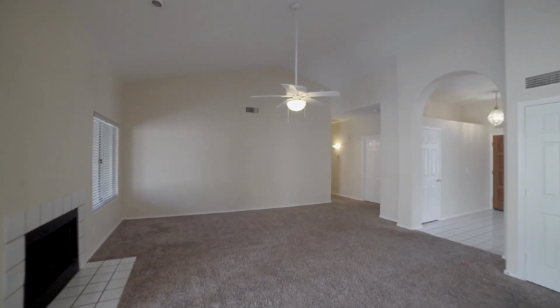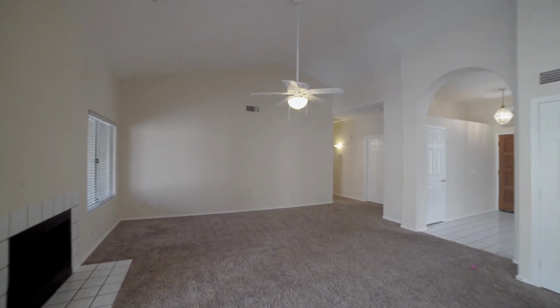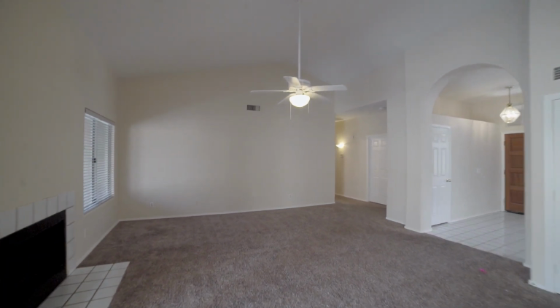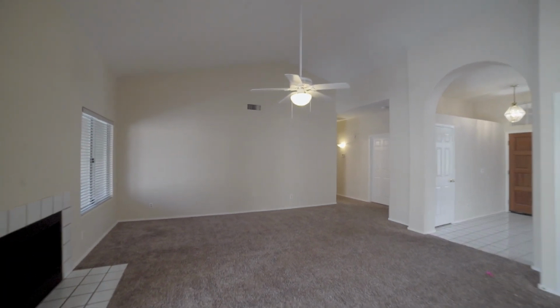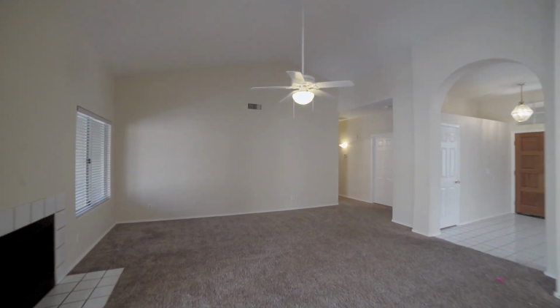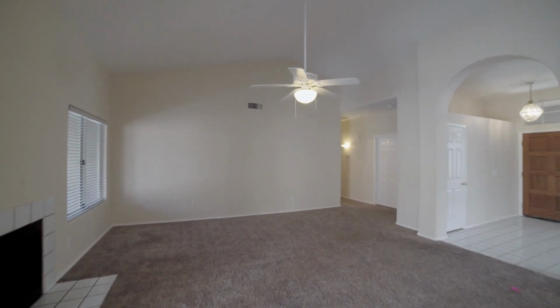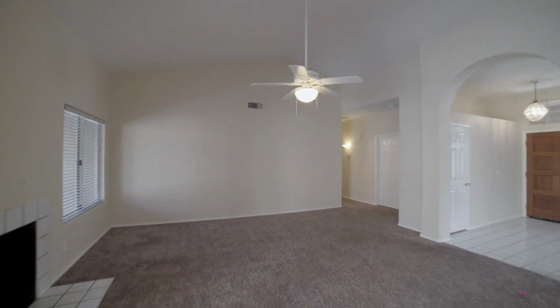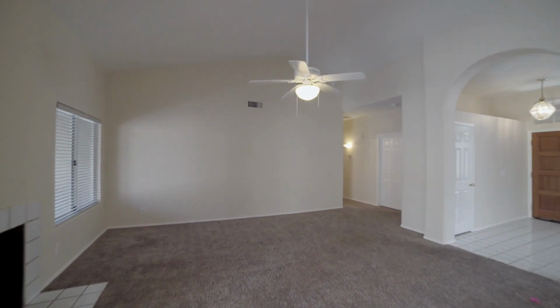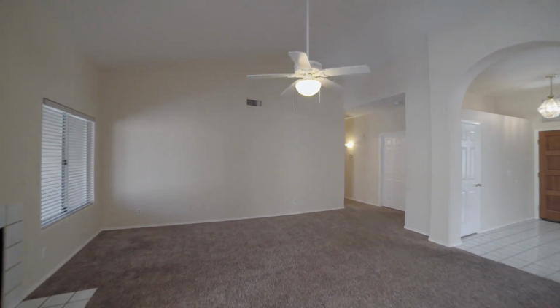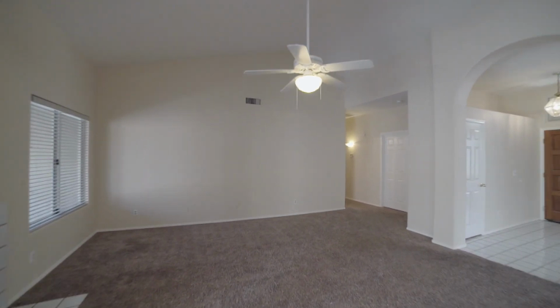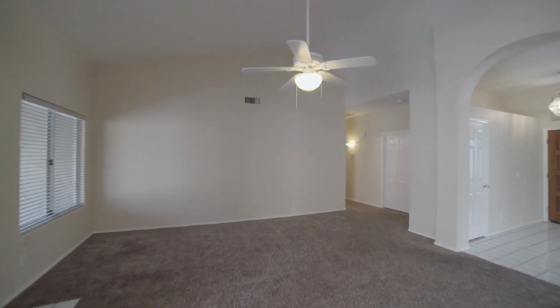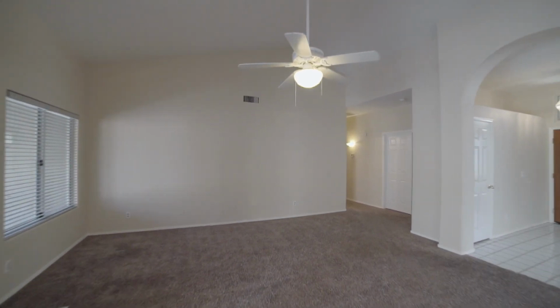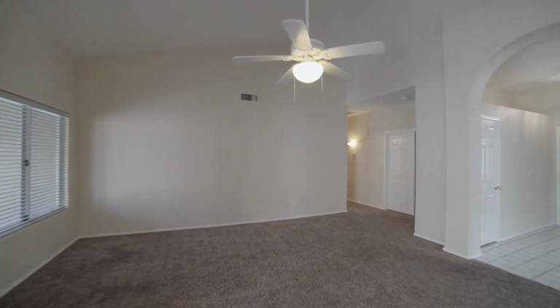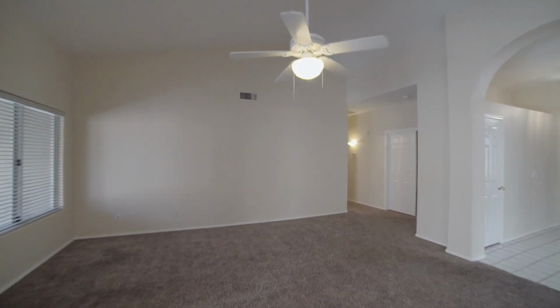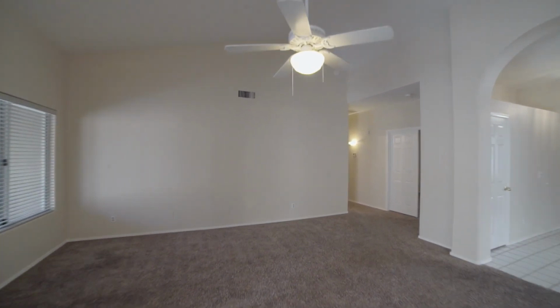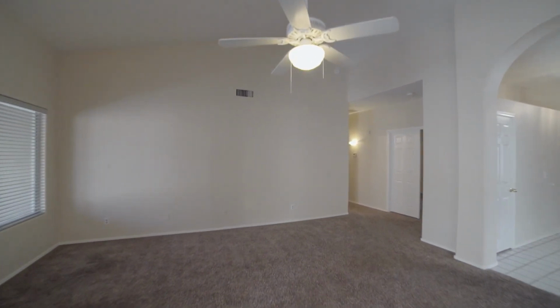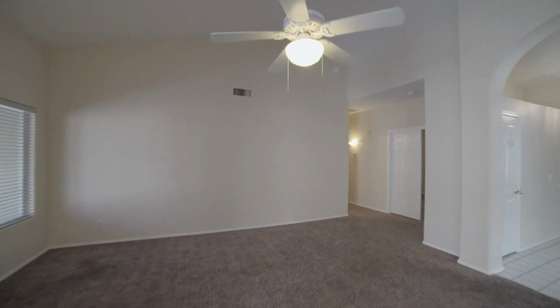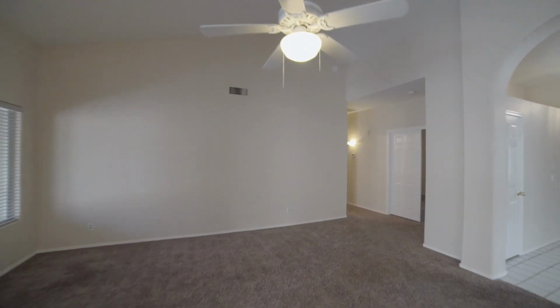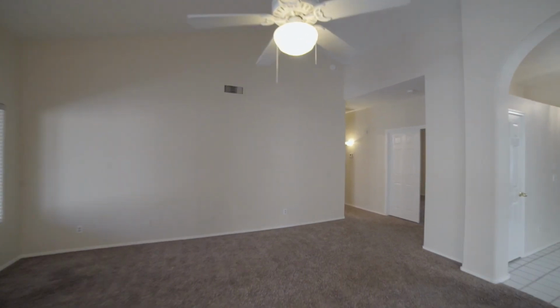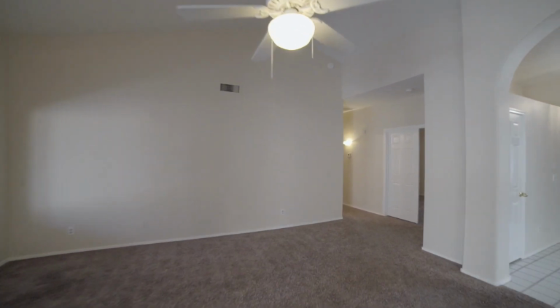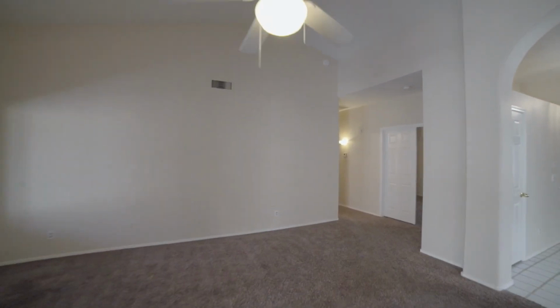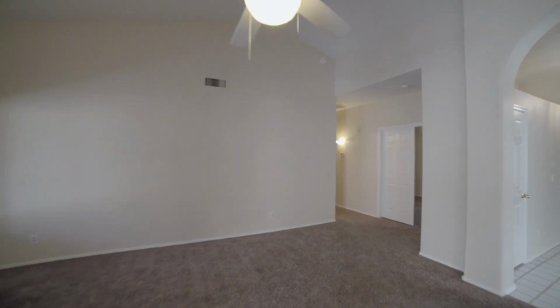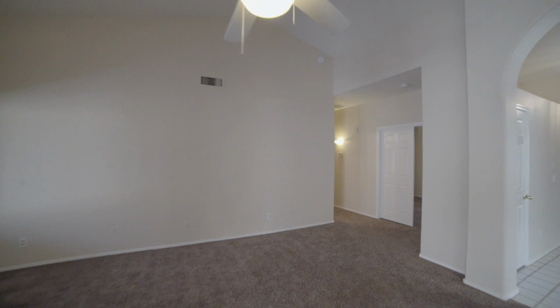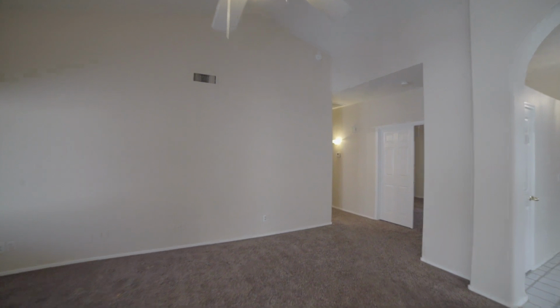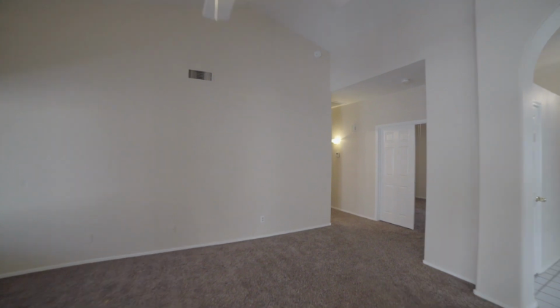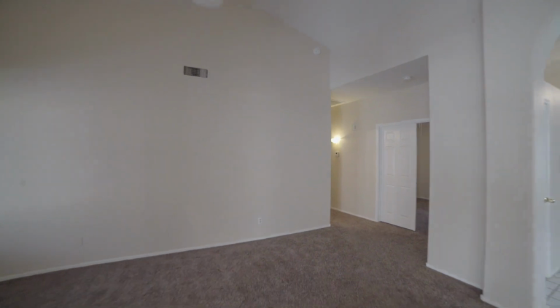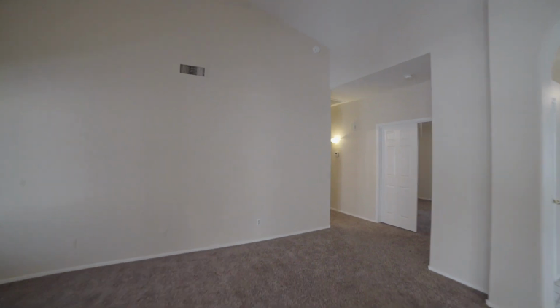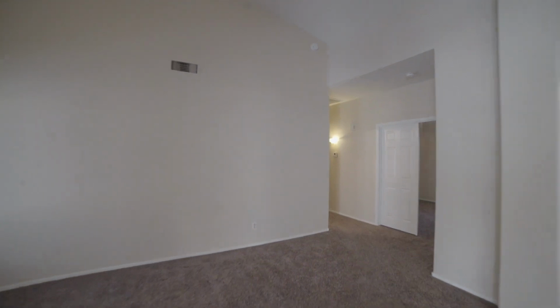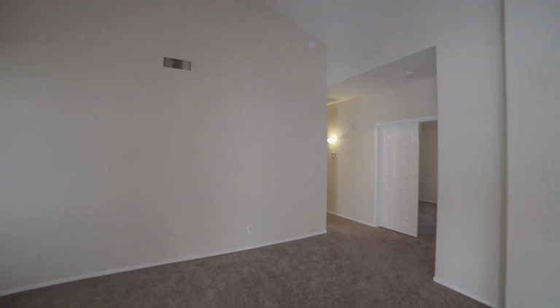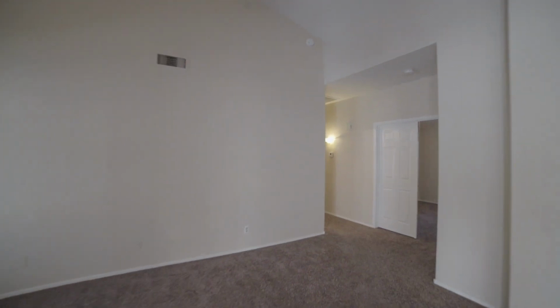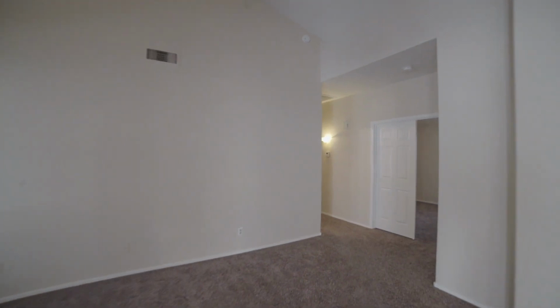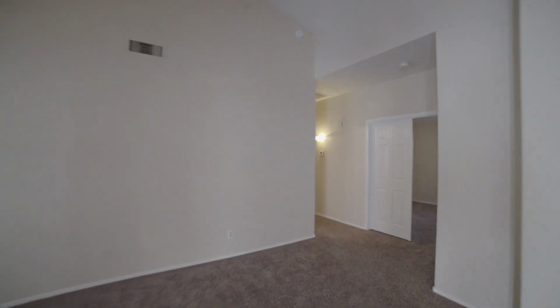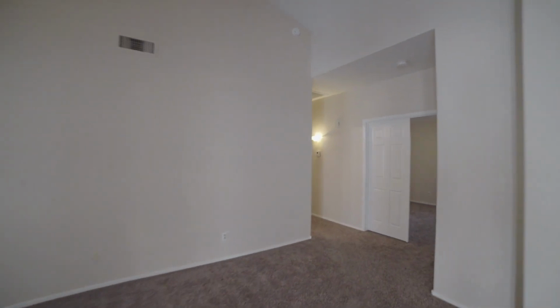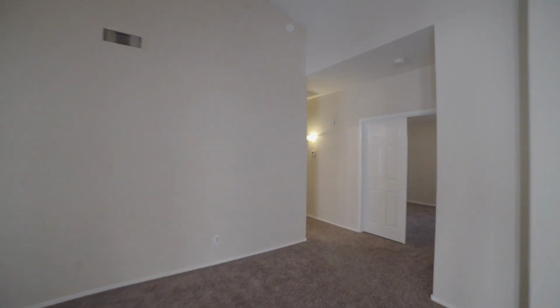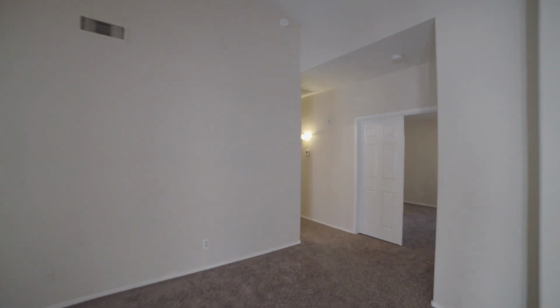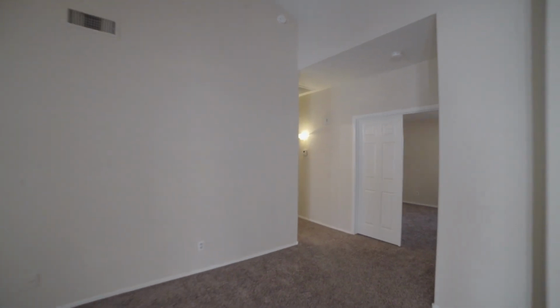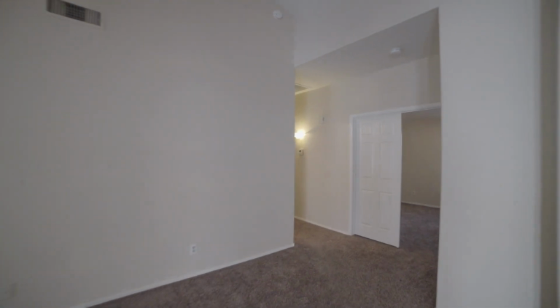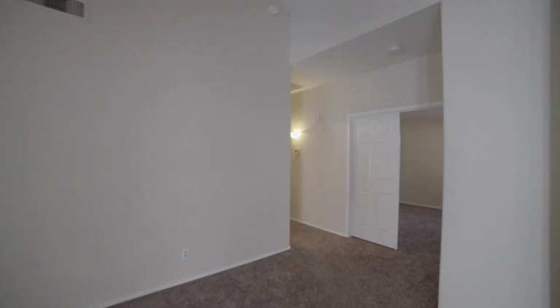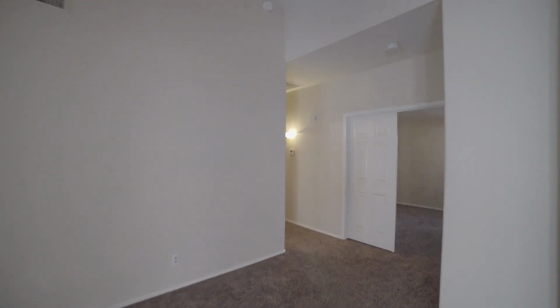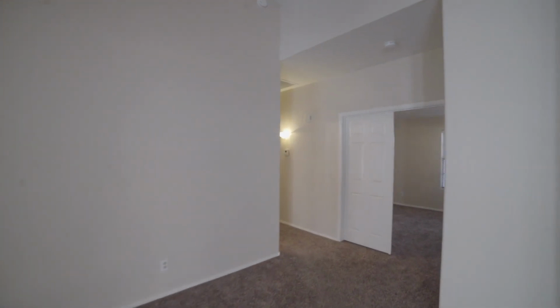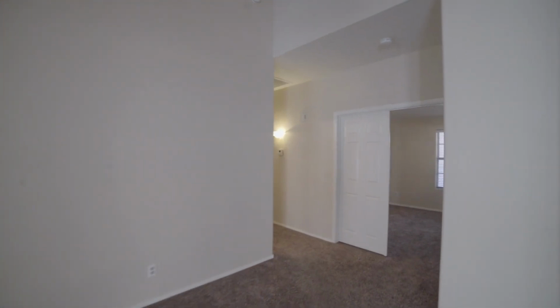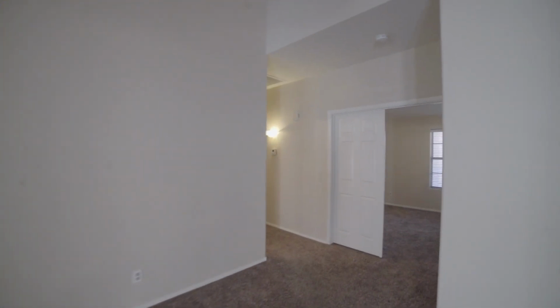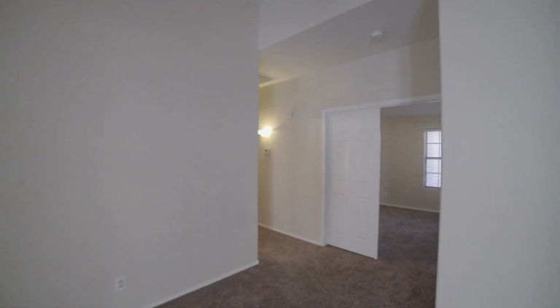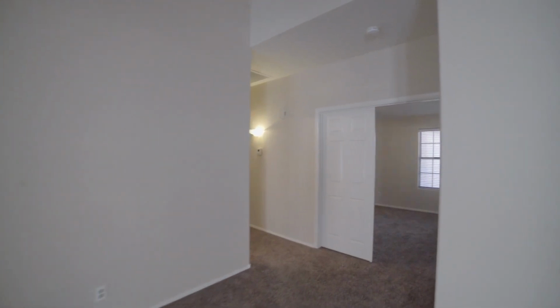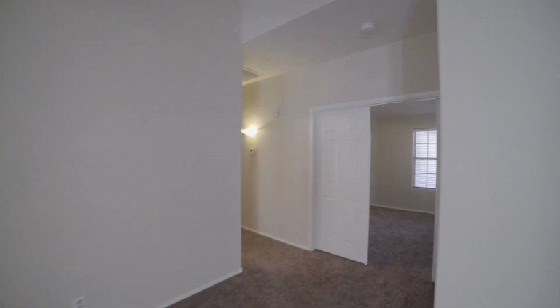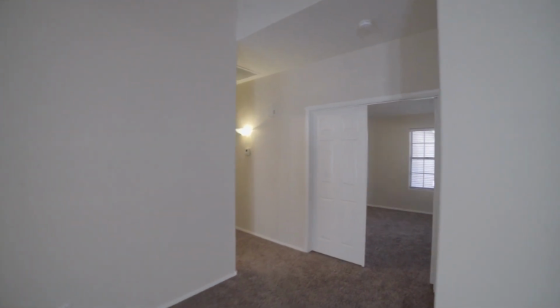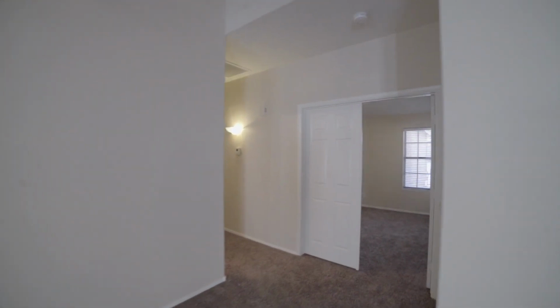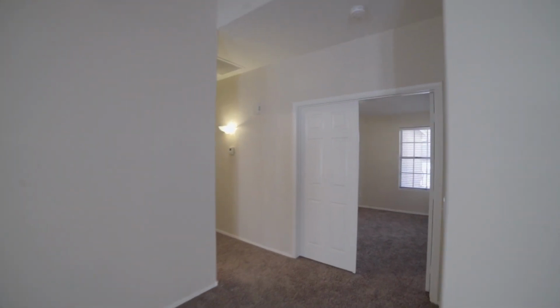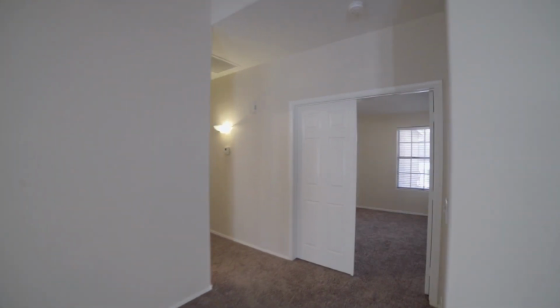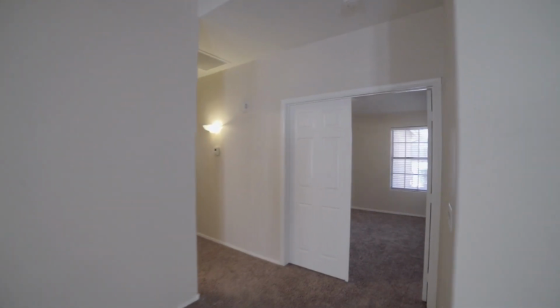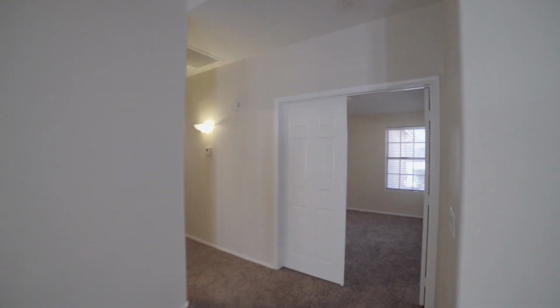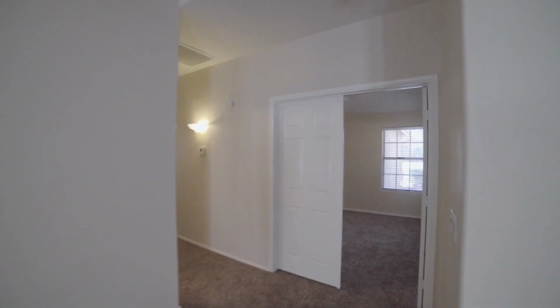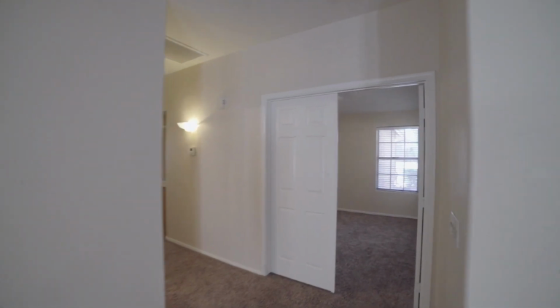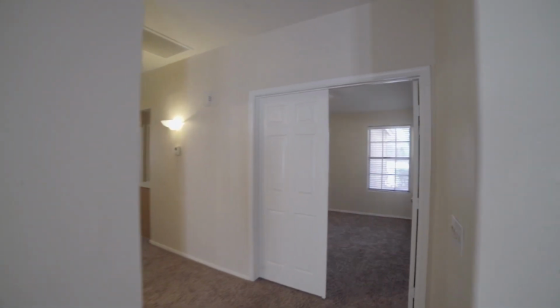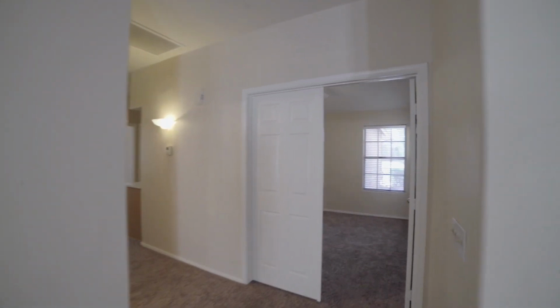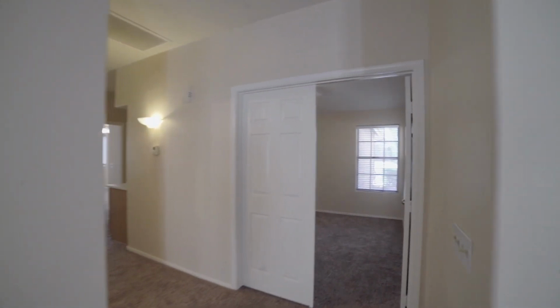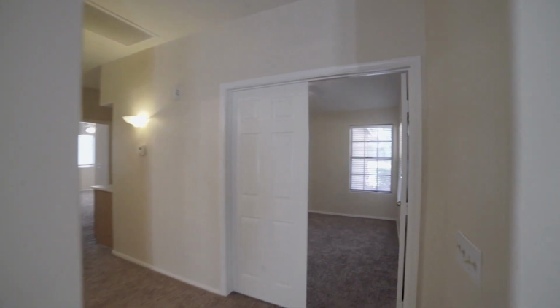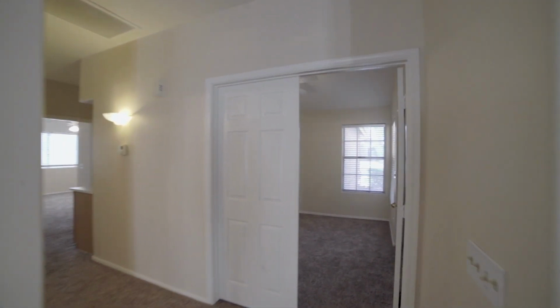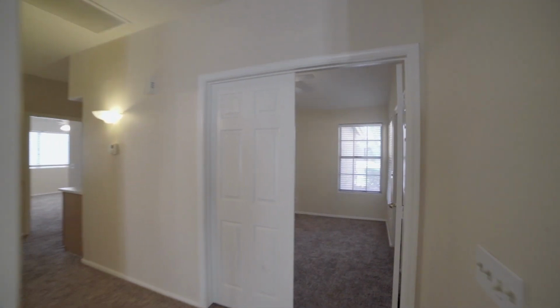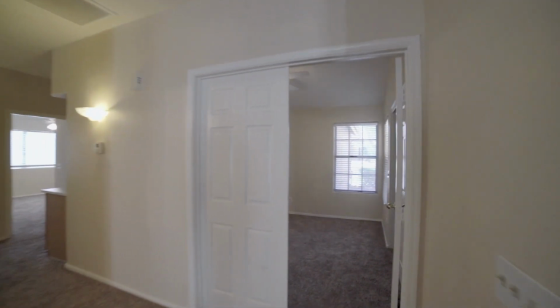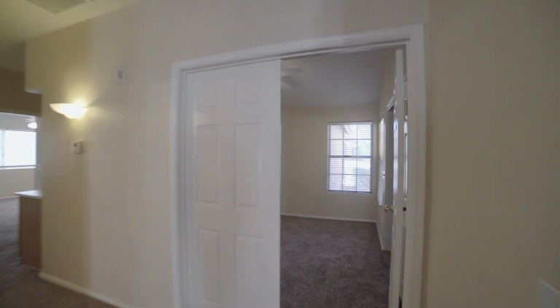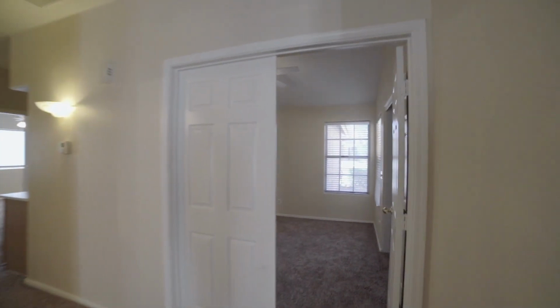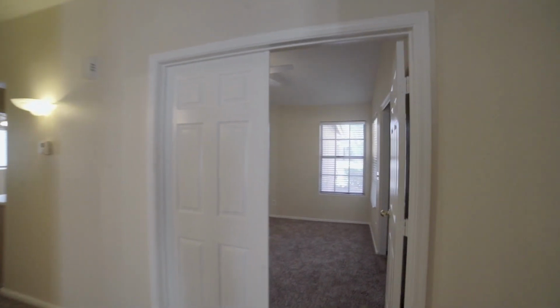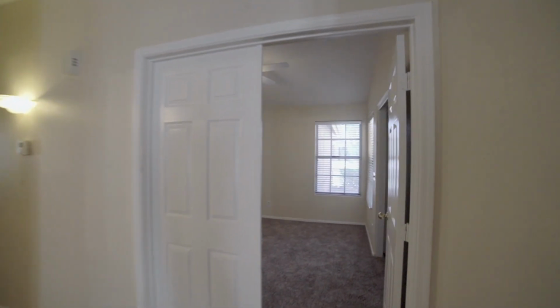As you can see, this home also comes with ceiling fans throughout to keep you cool and comfortable year-round.